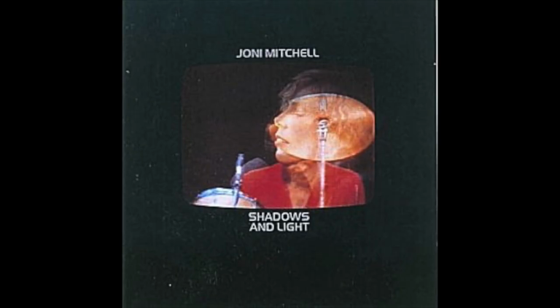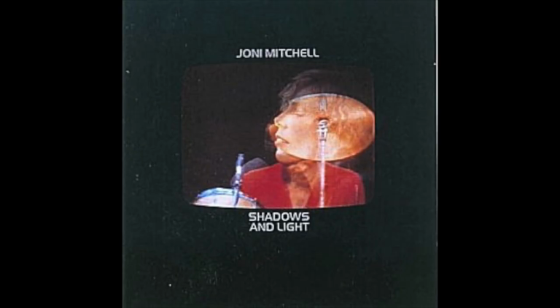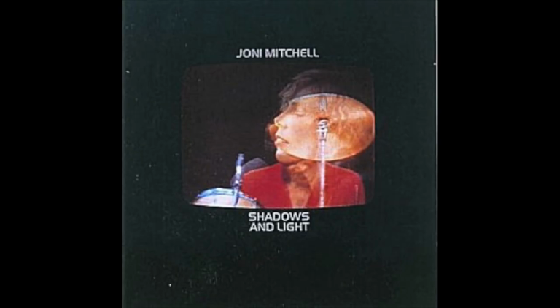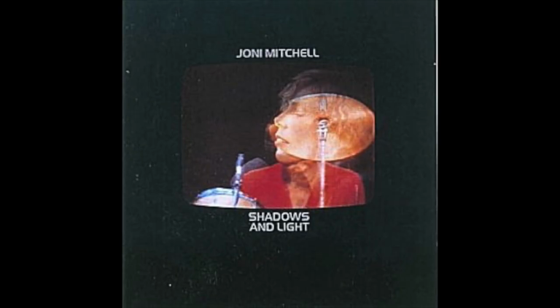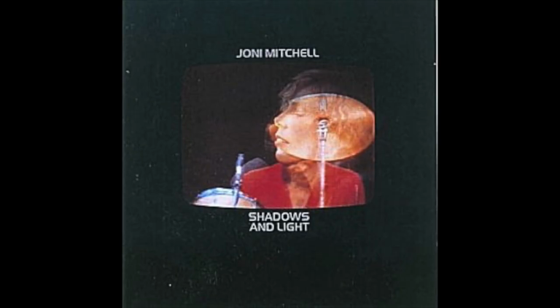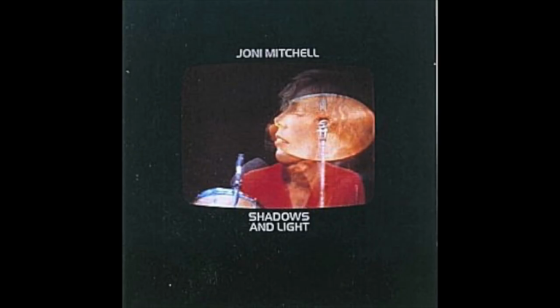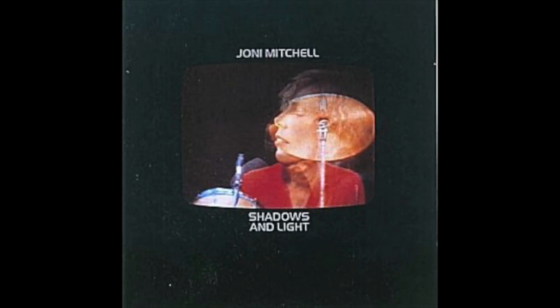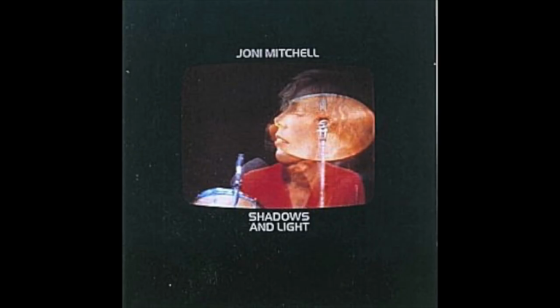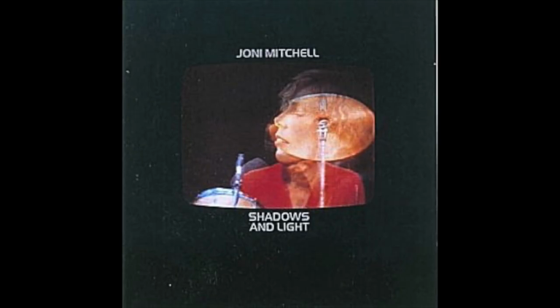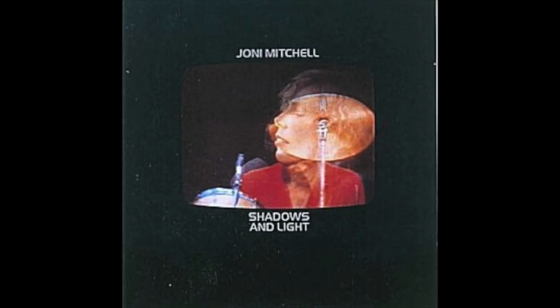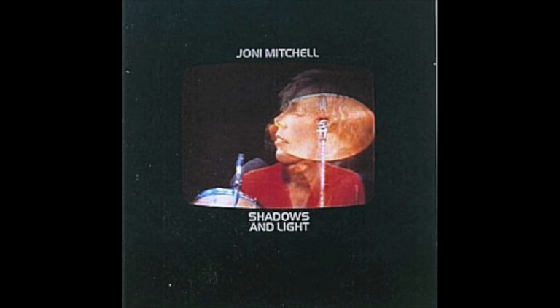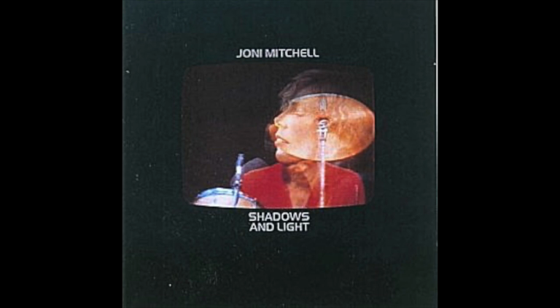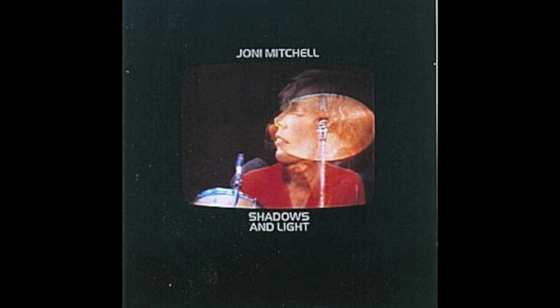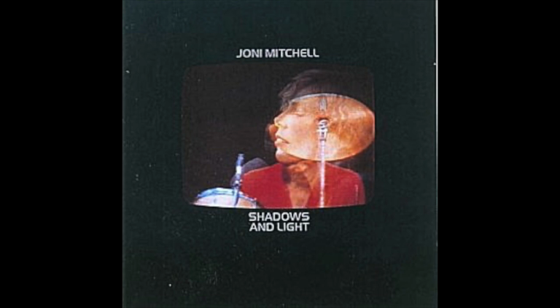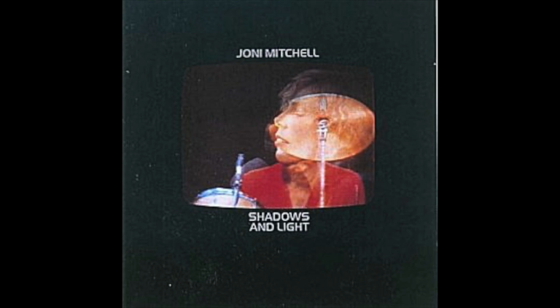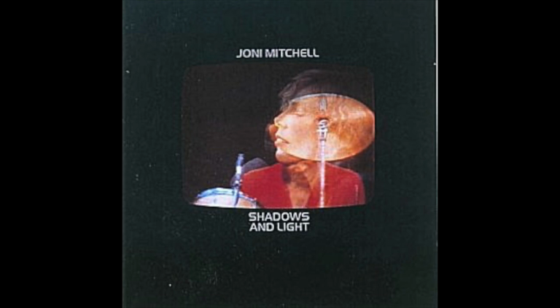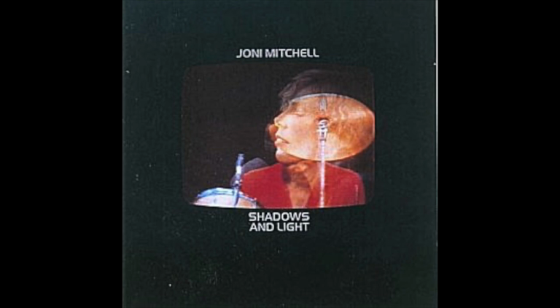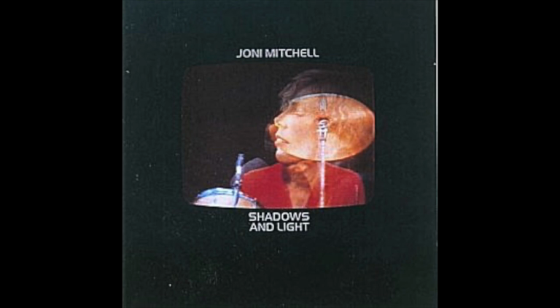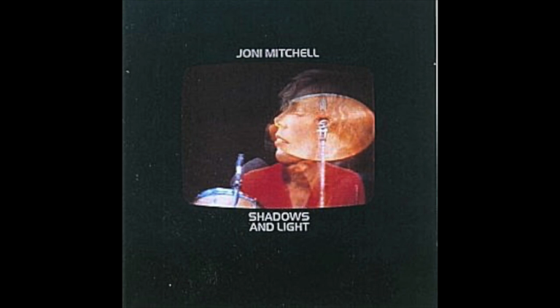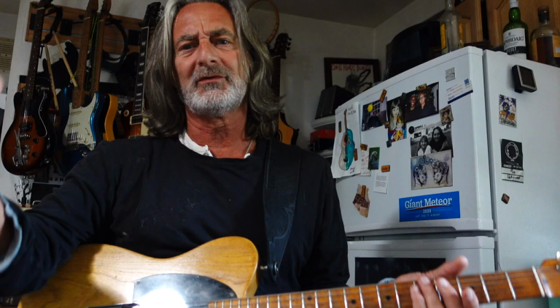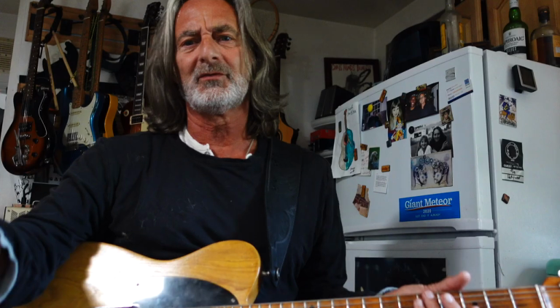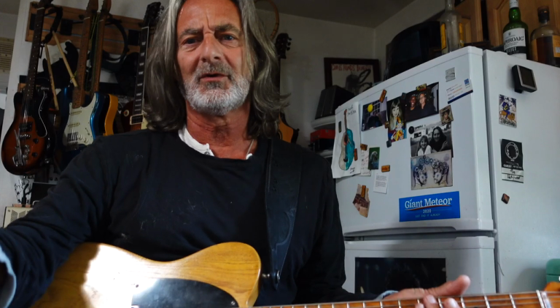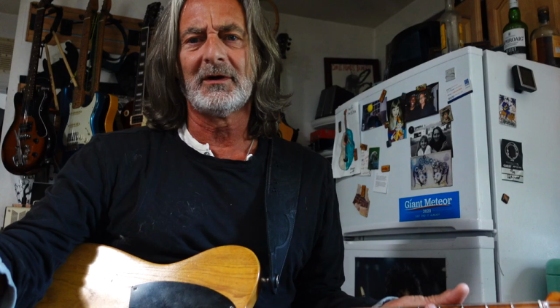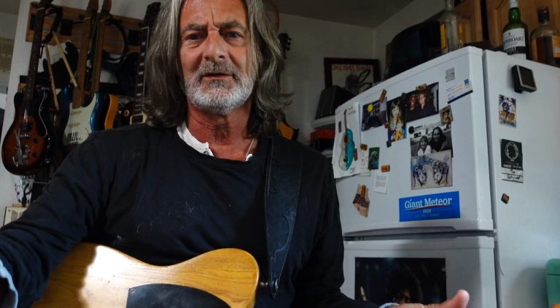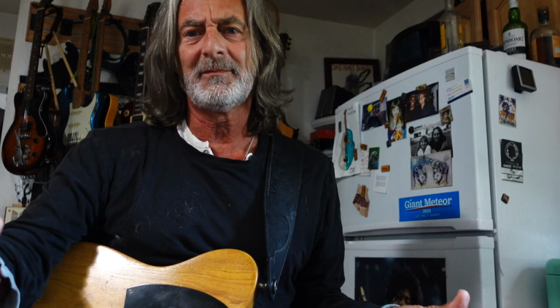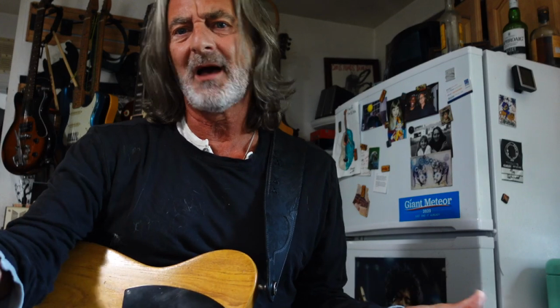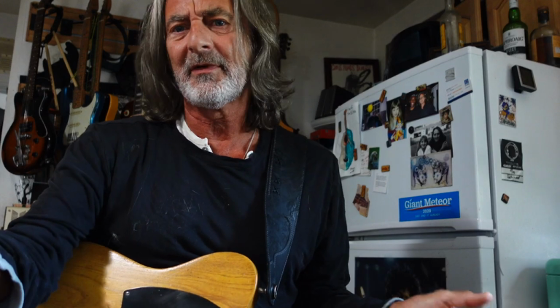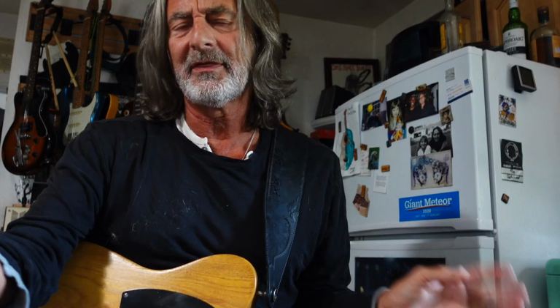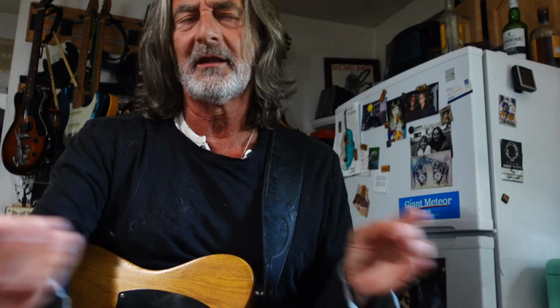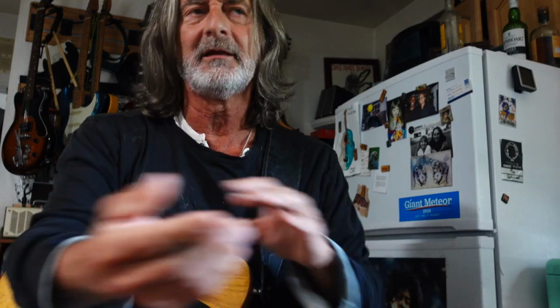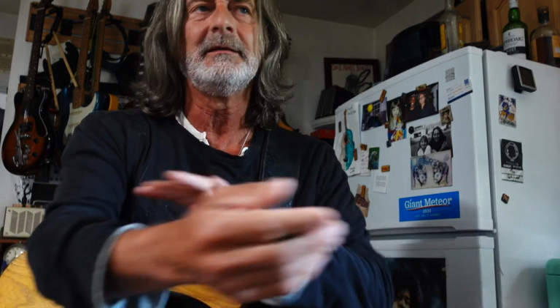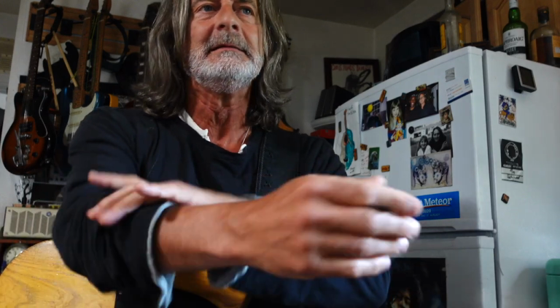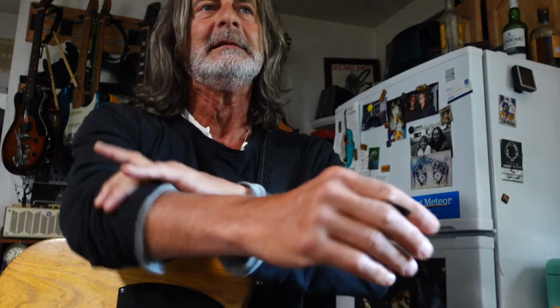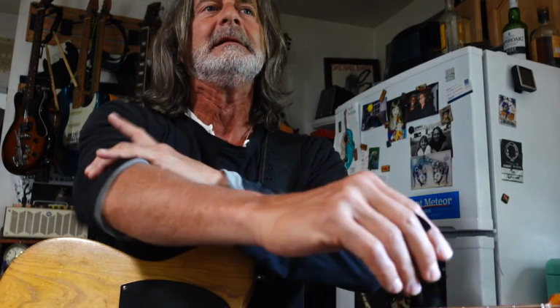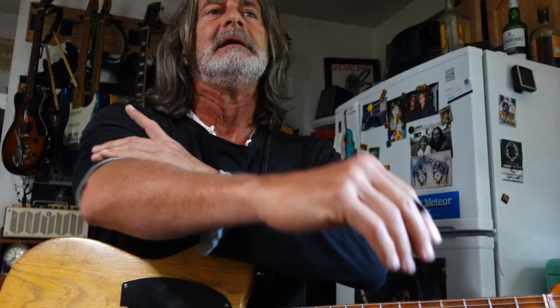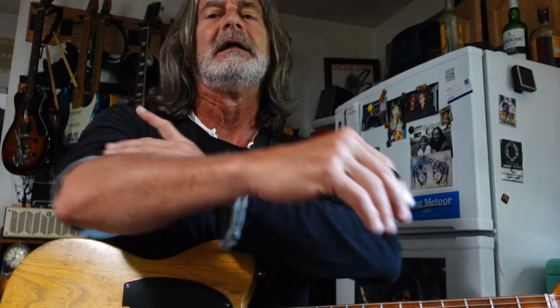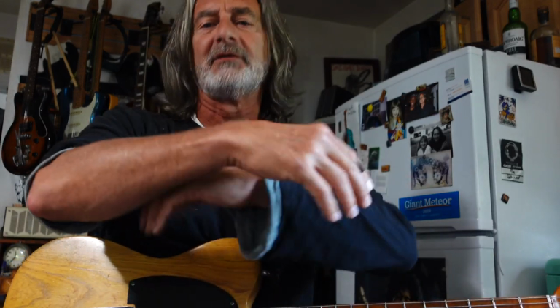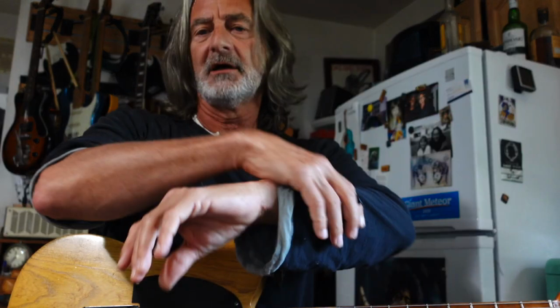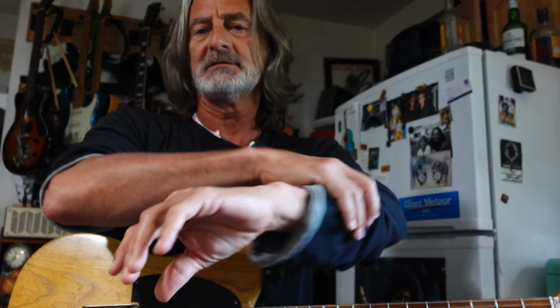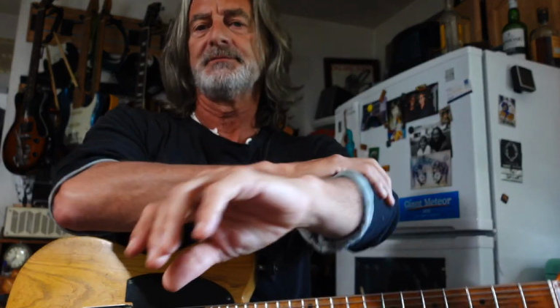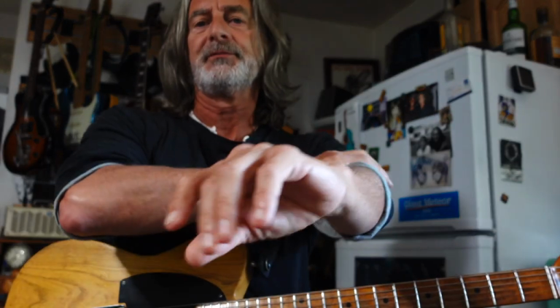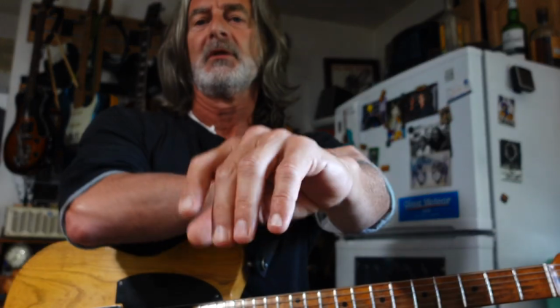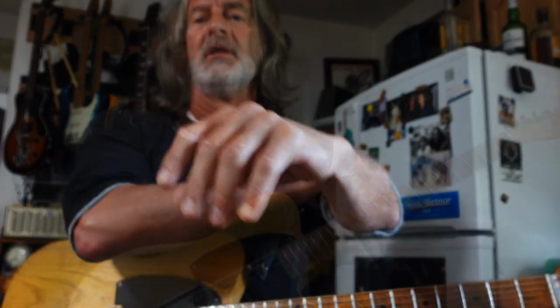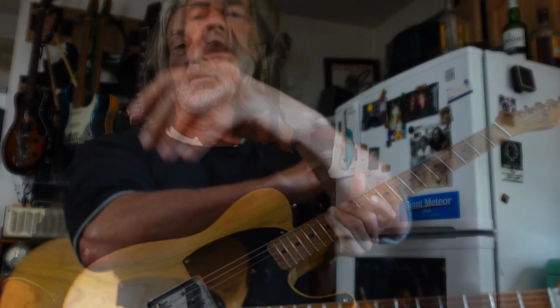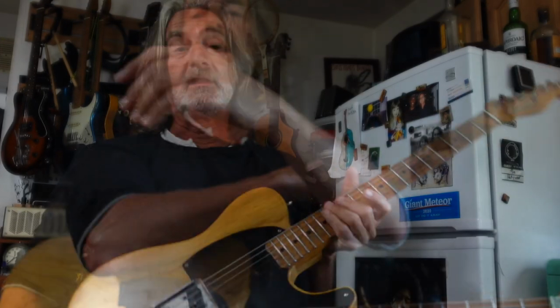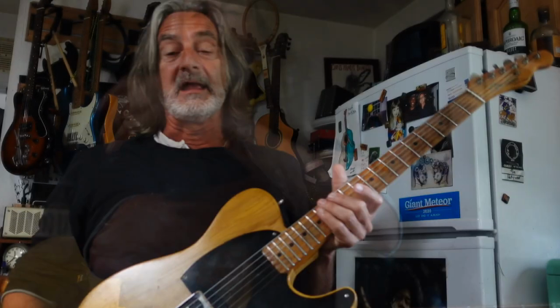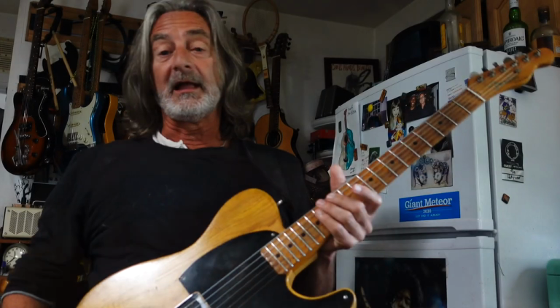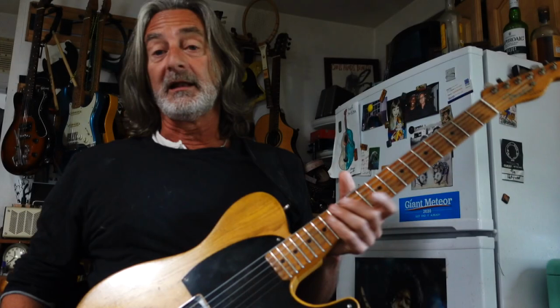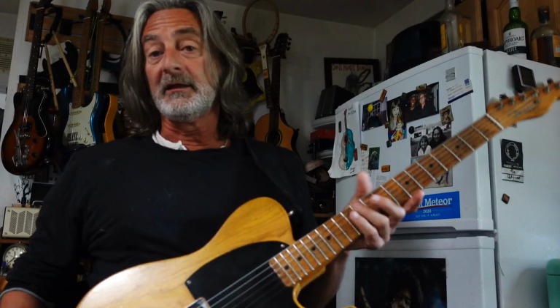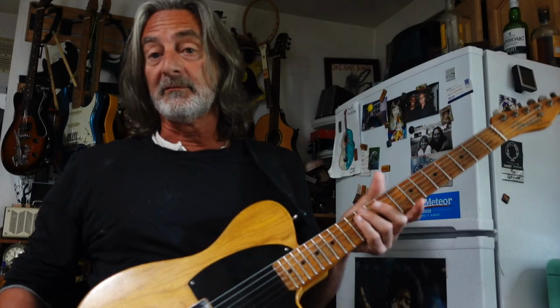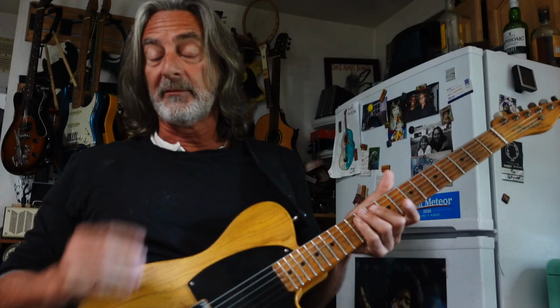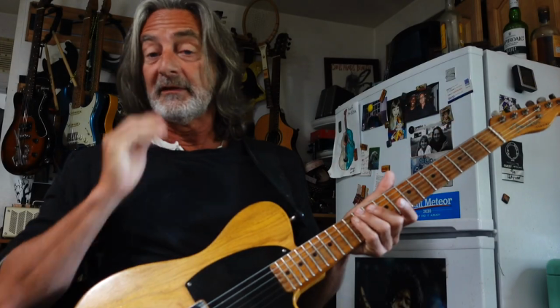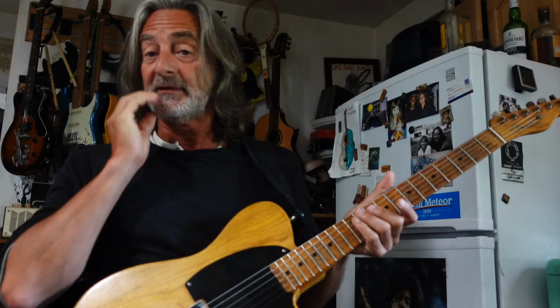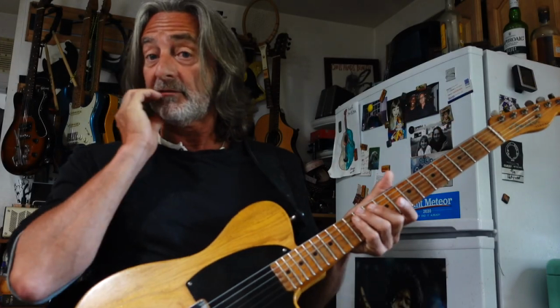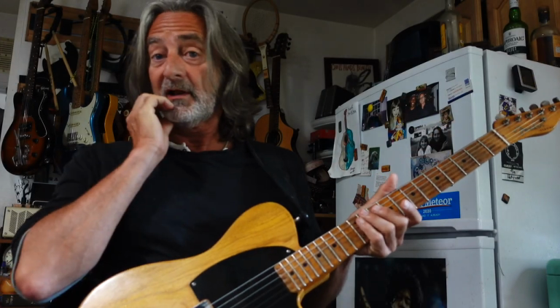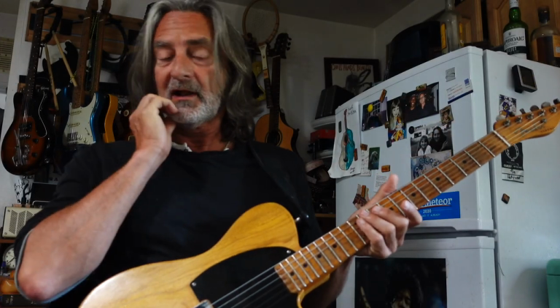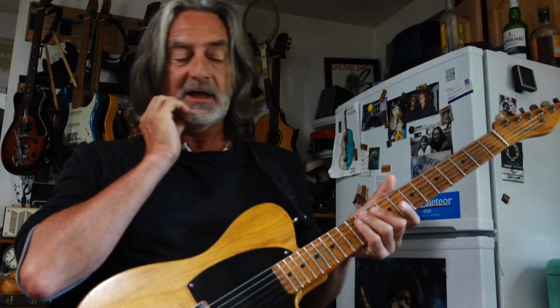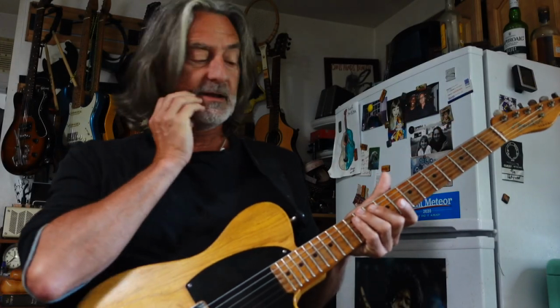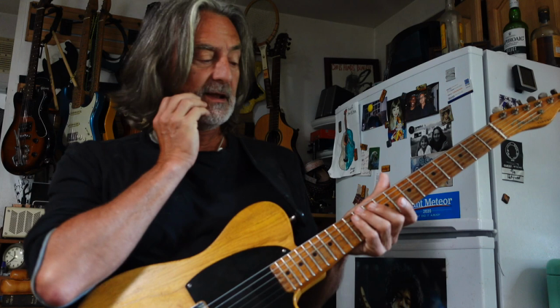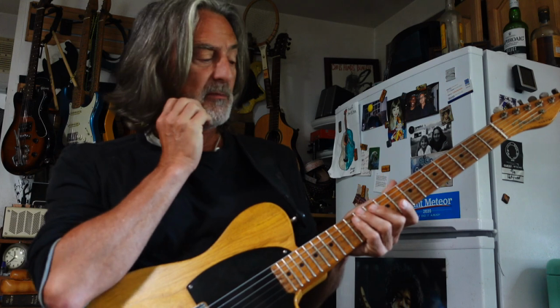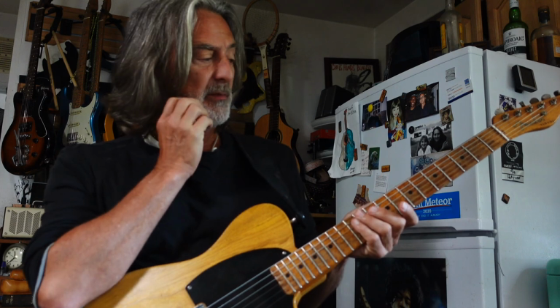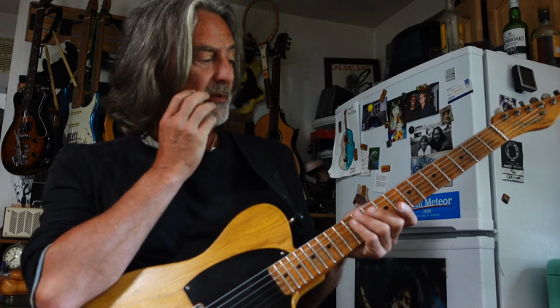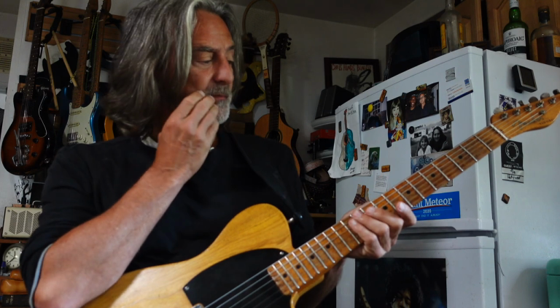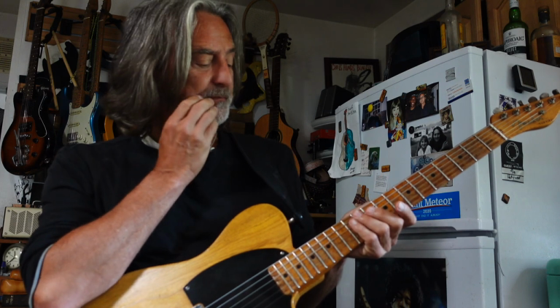Michael Brecker, Jaco Pastorius, Pat Metheny — it's awesome. Early 80s, maybe '79, I can't remember.